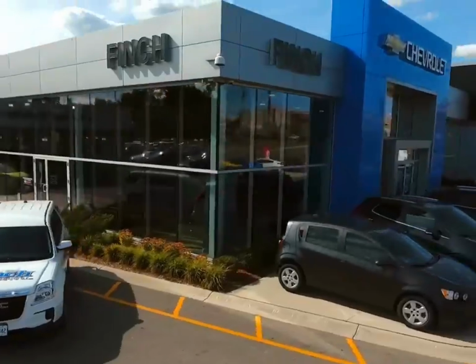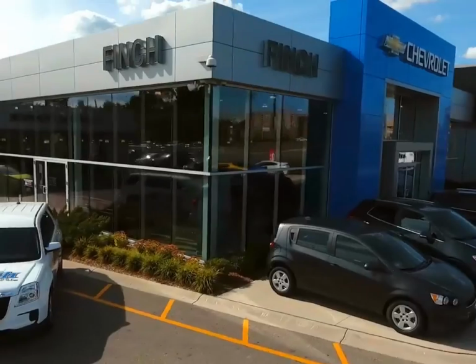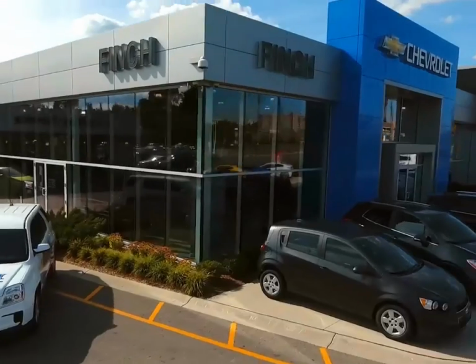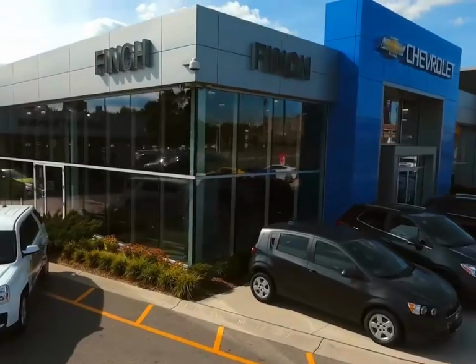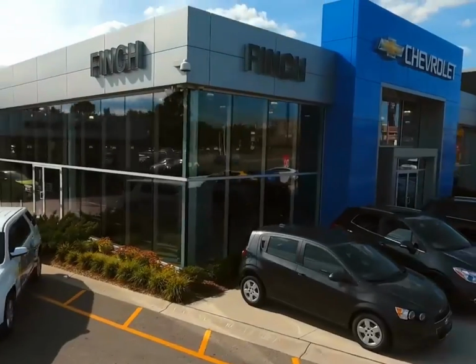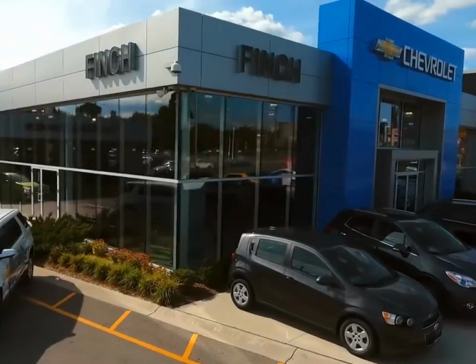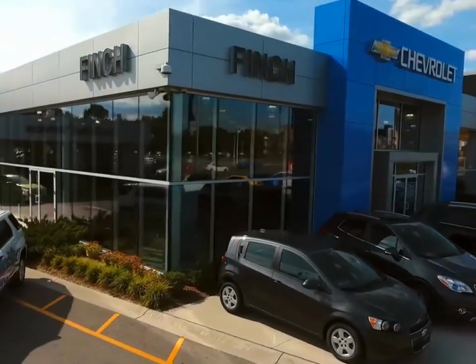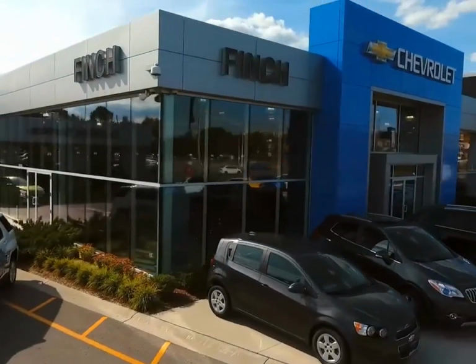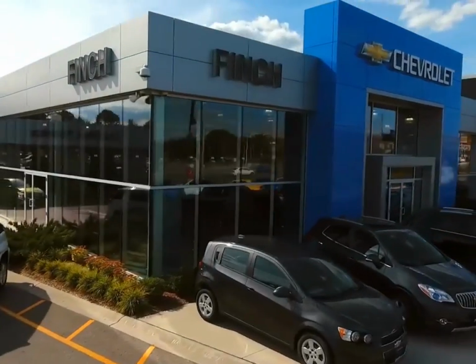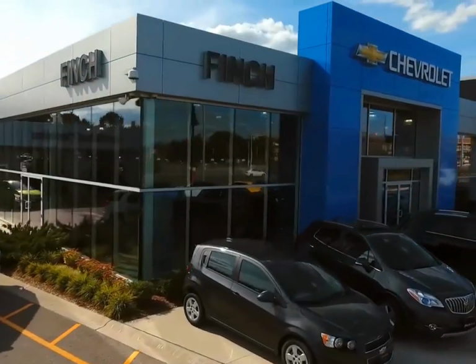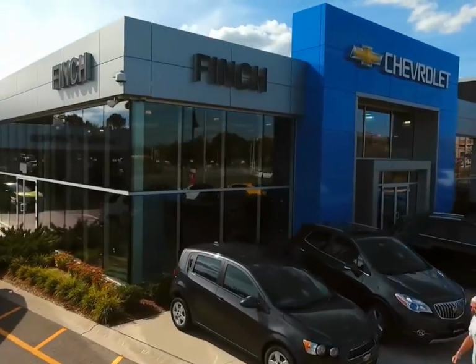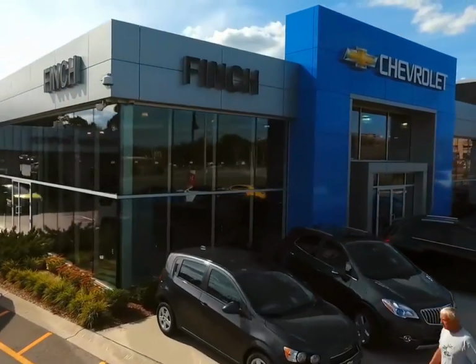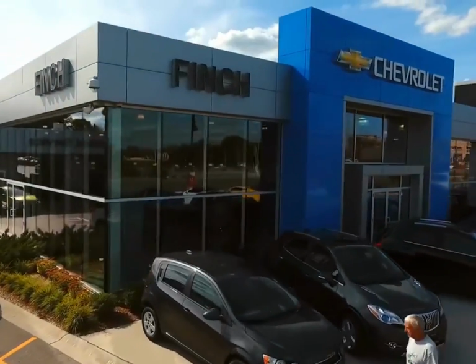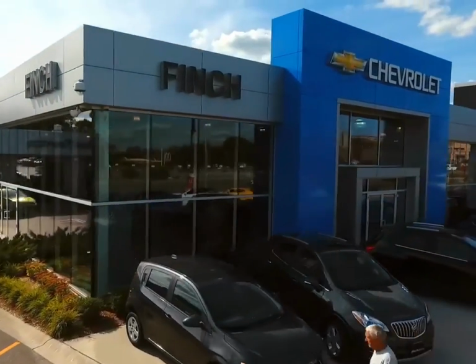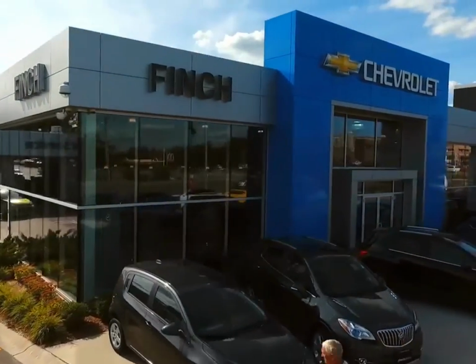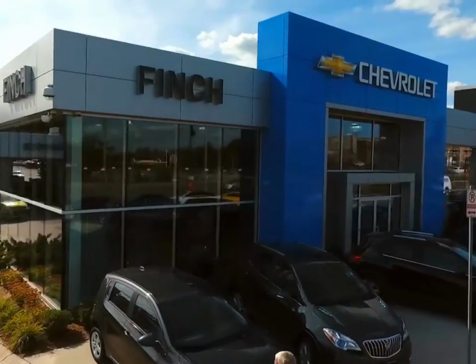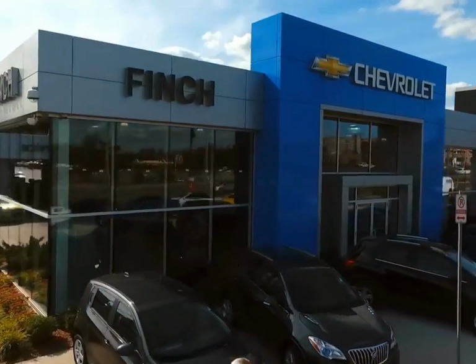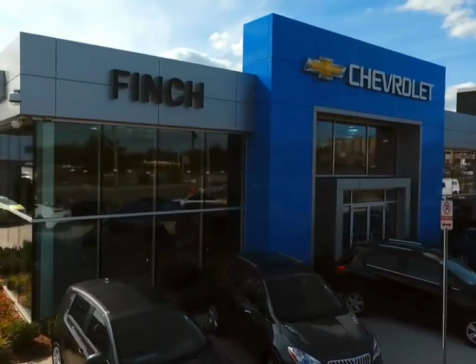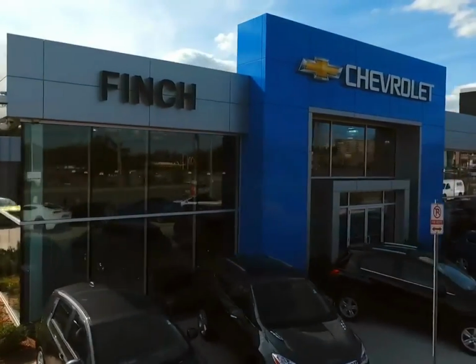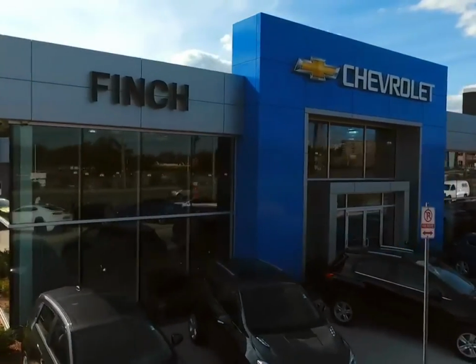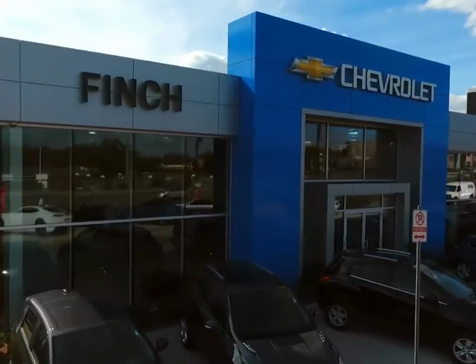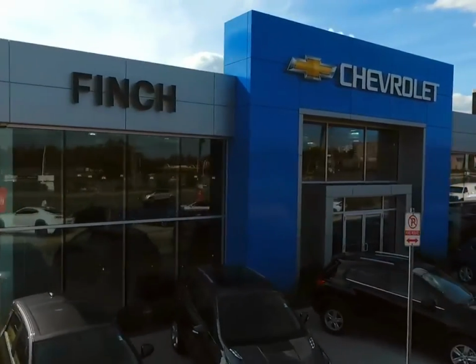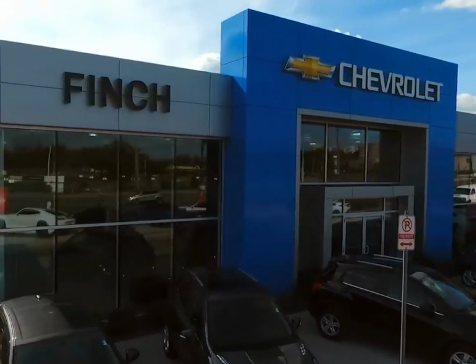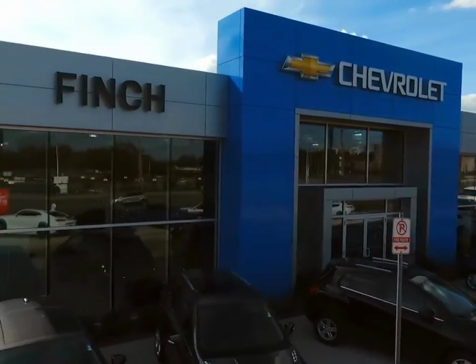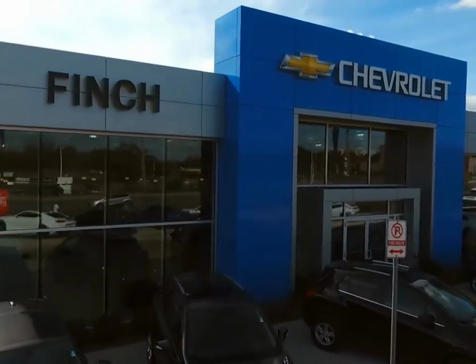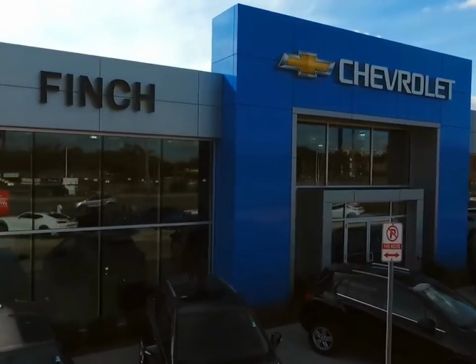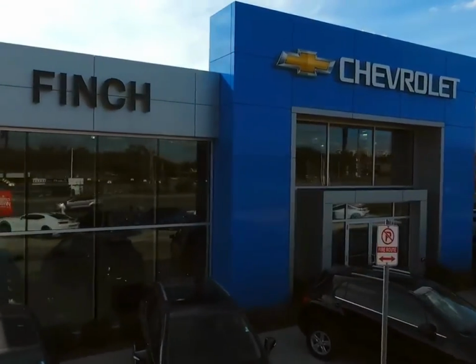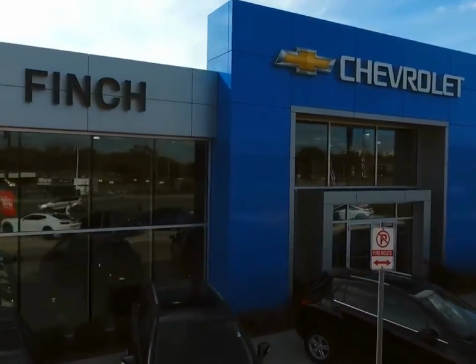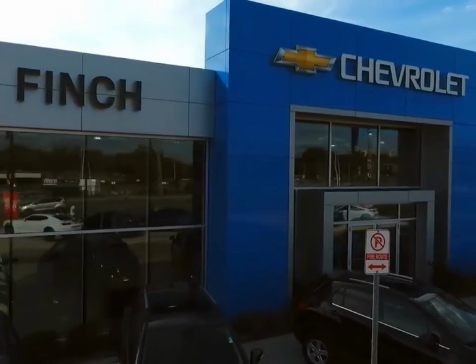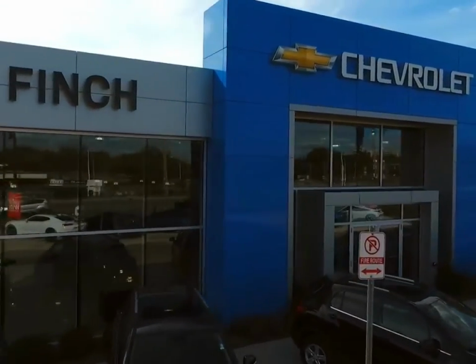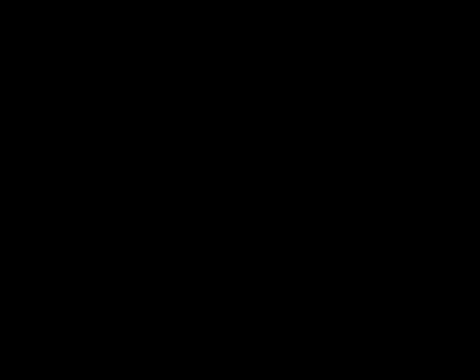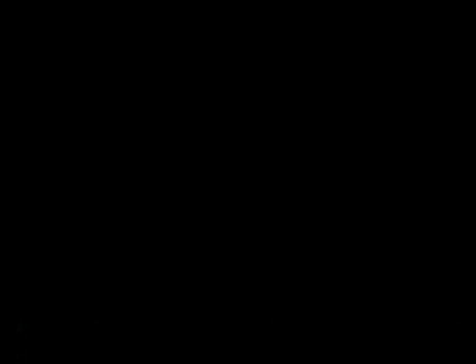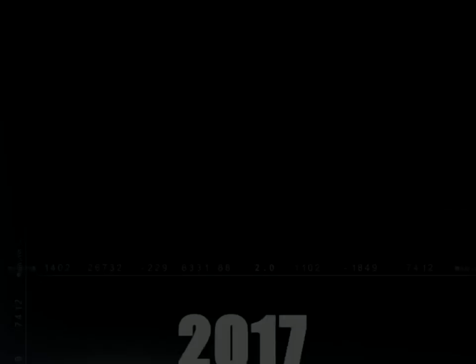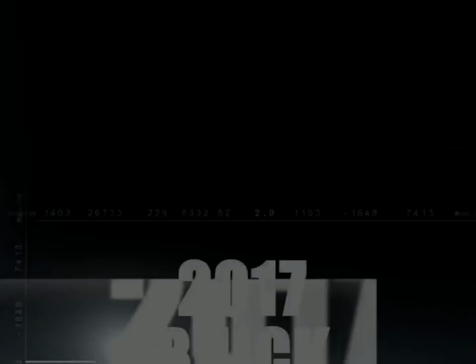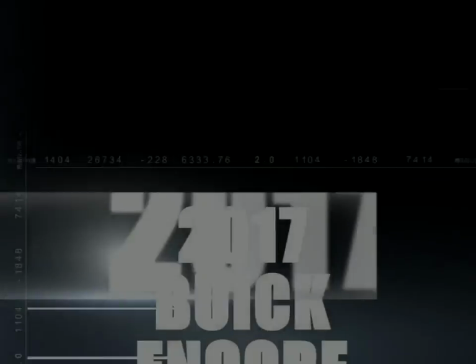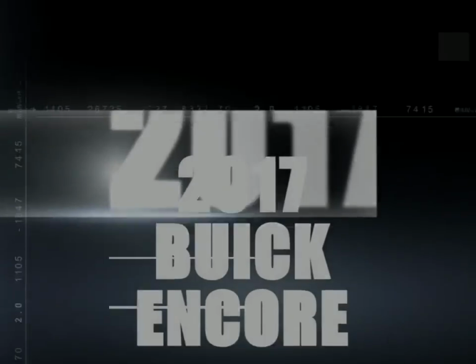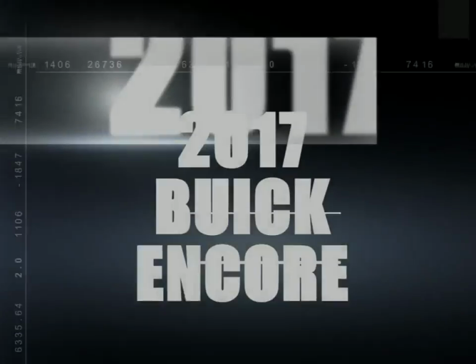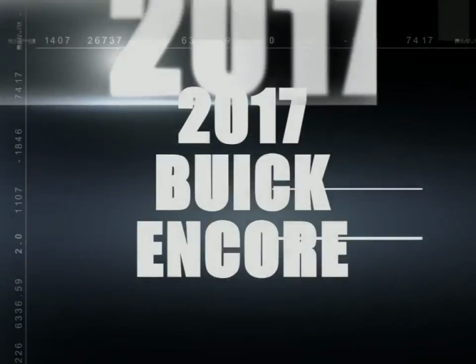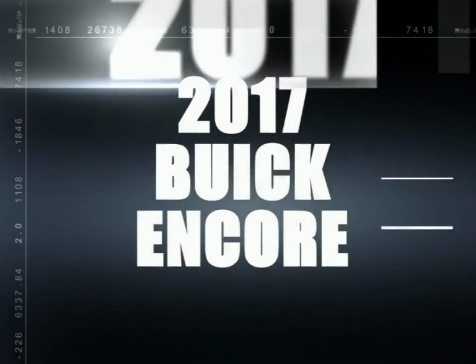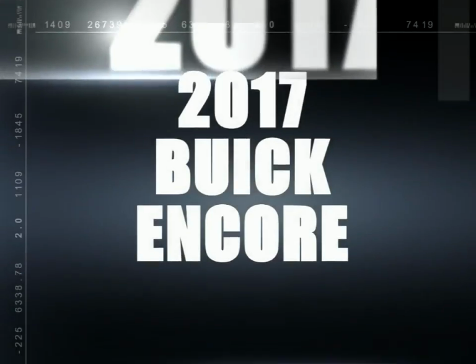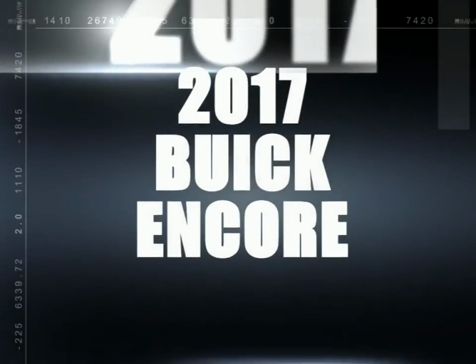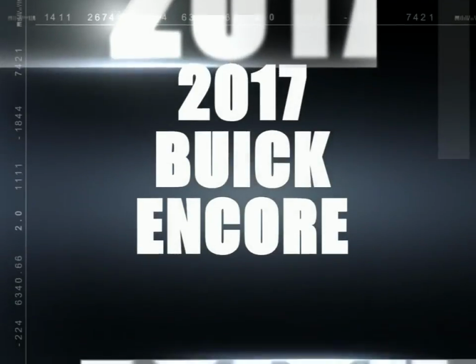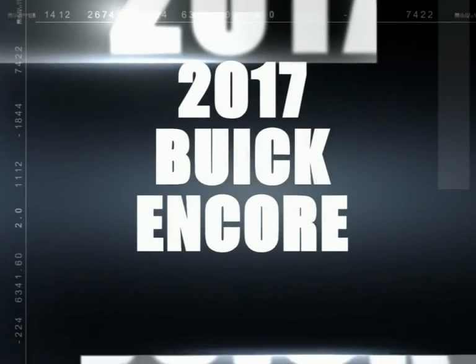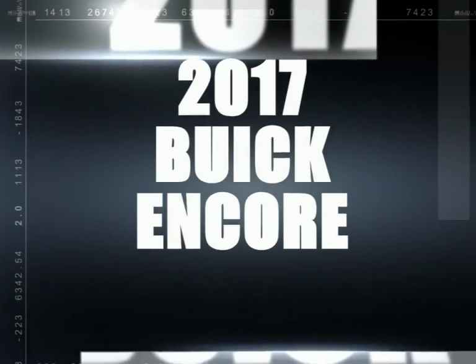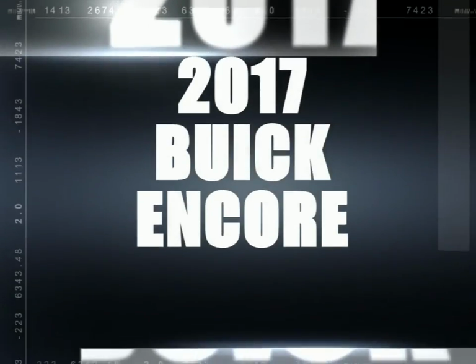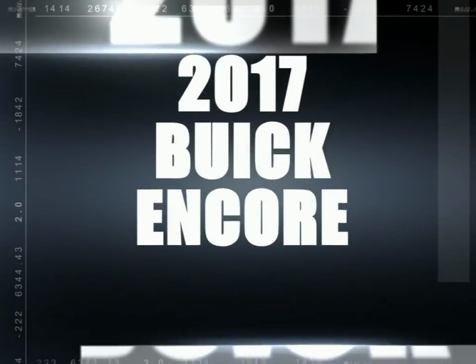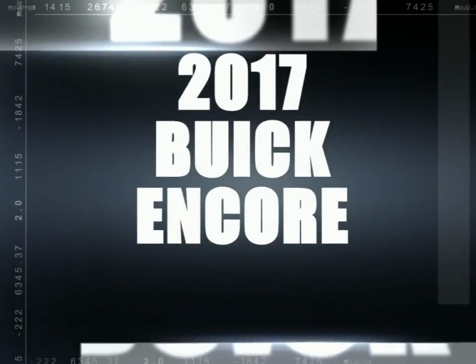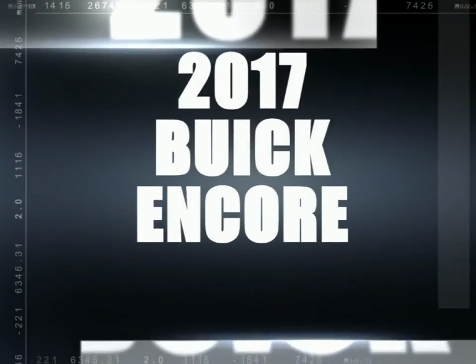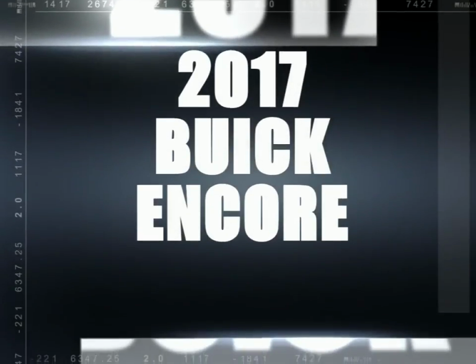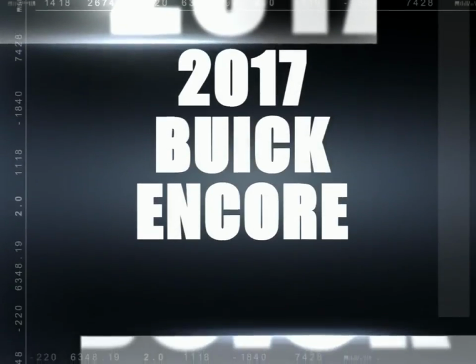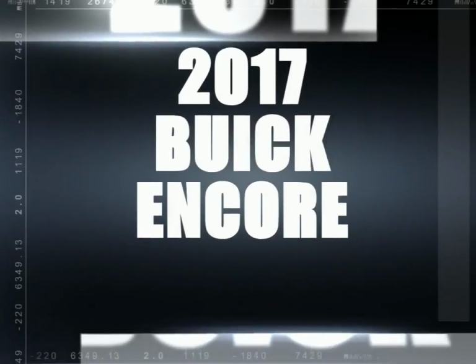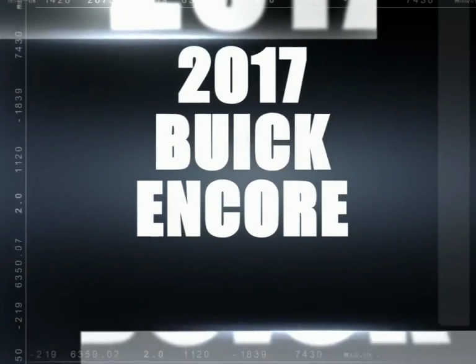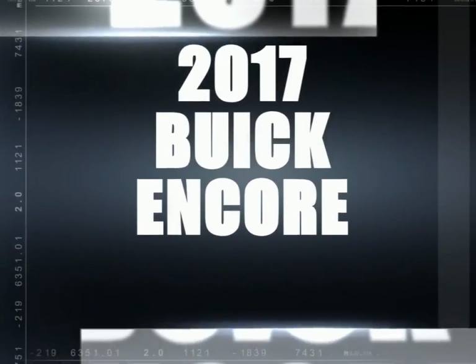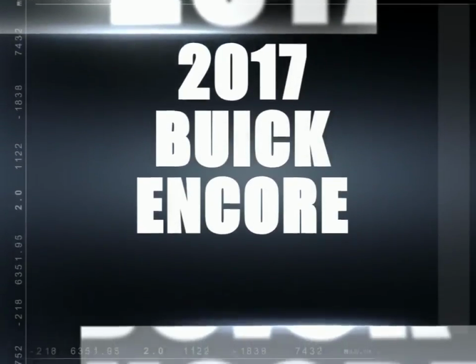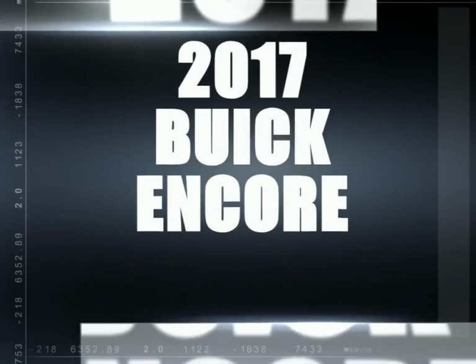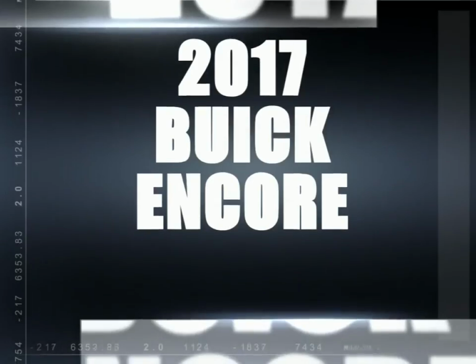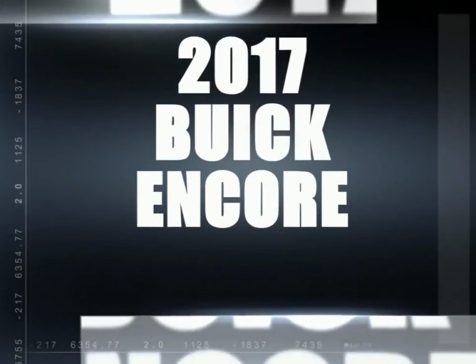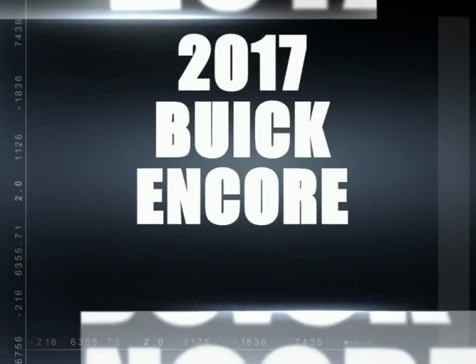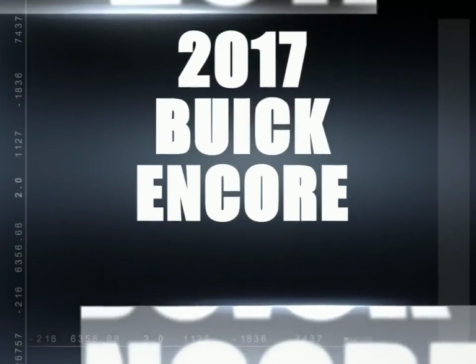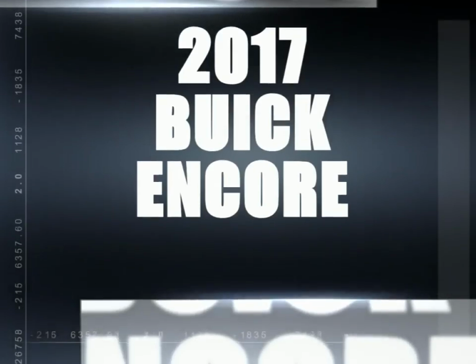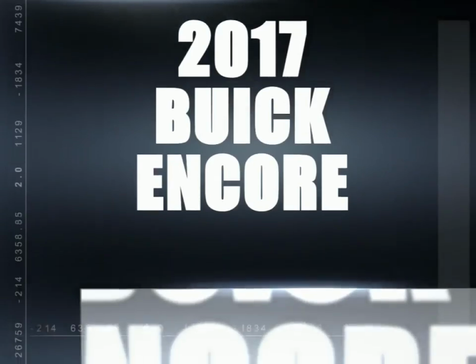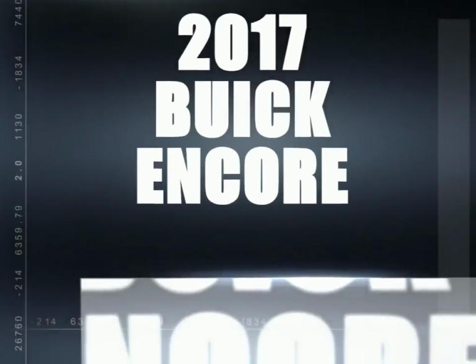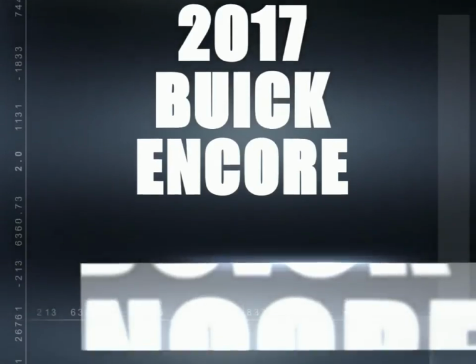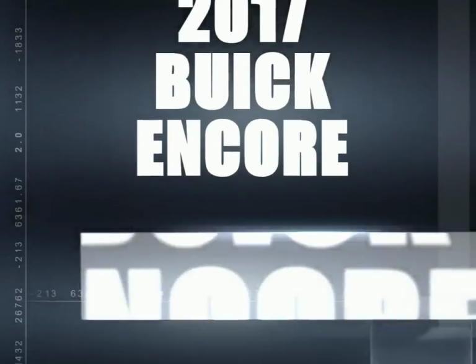Welcome to Finch Chevrolet. Today we're looking at a 2017 Buick Encore.